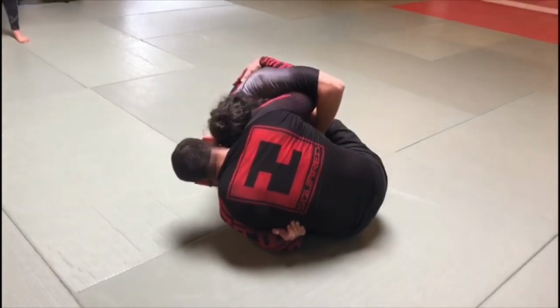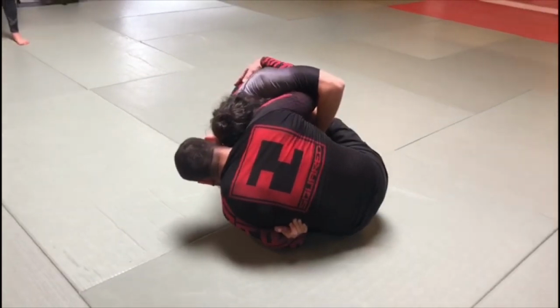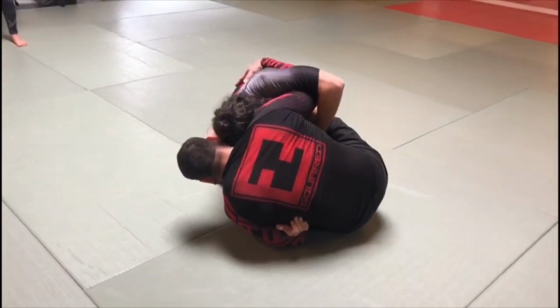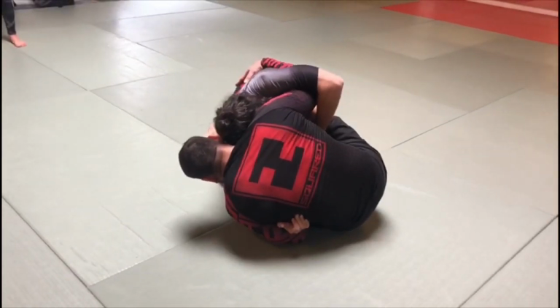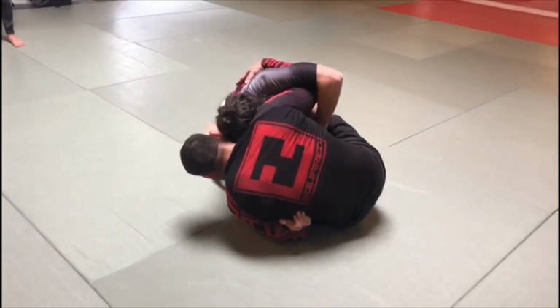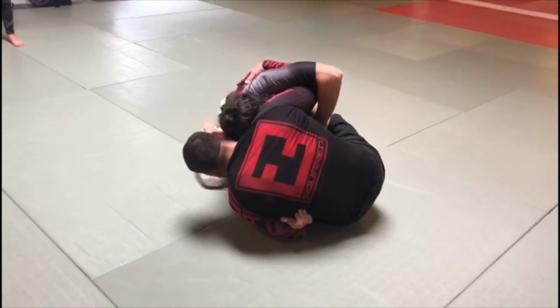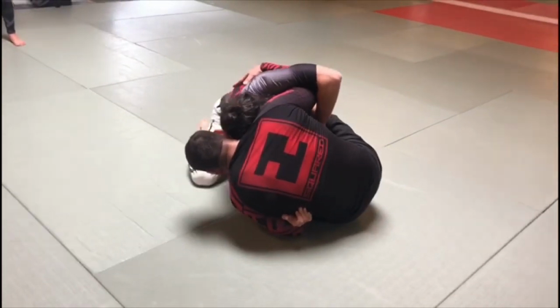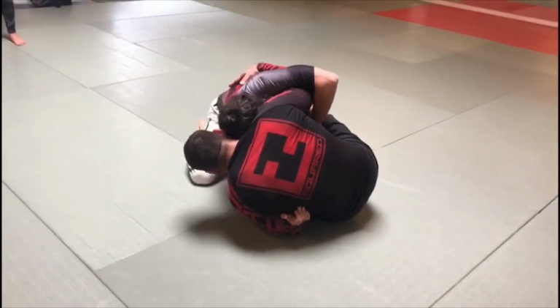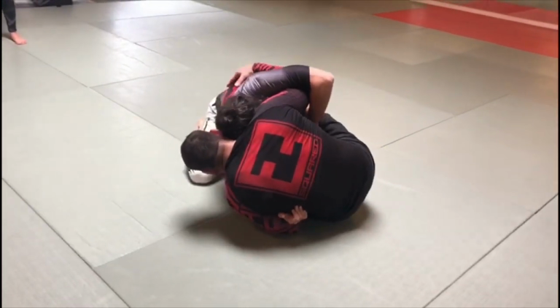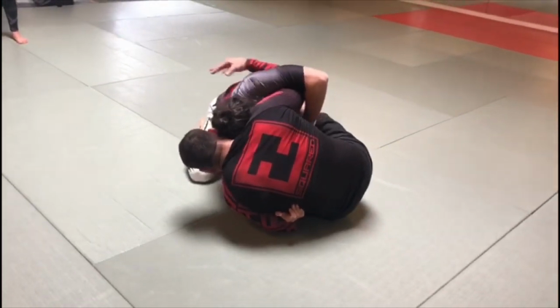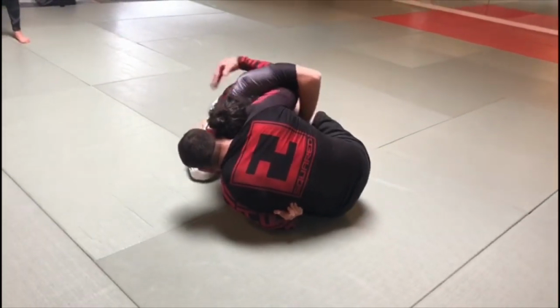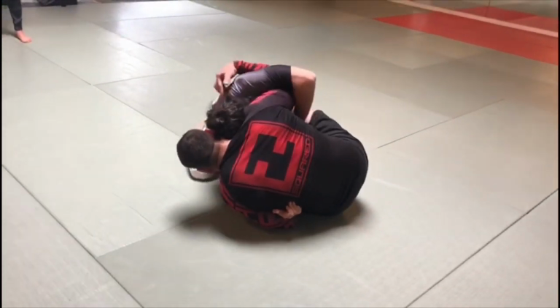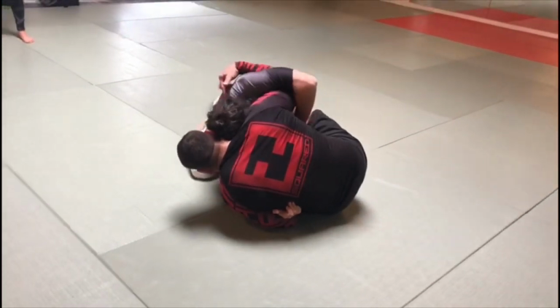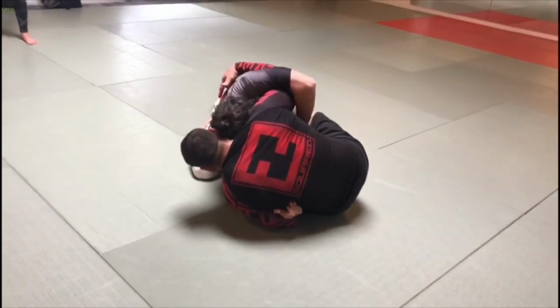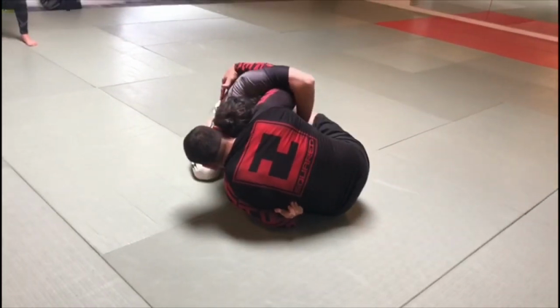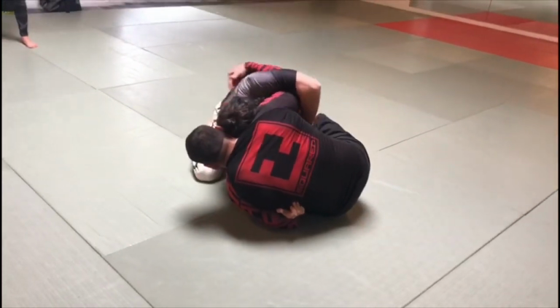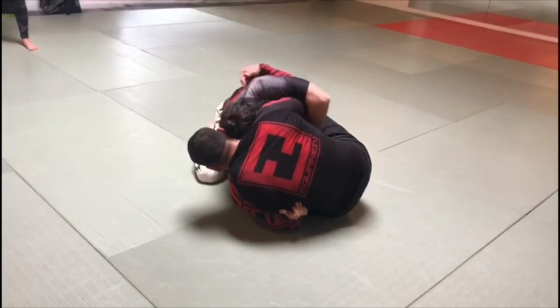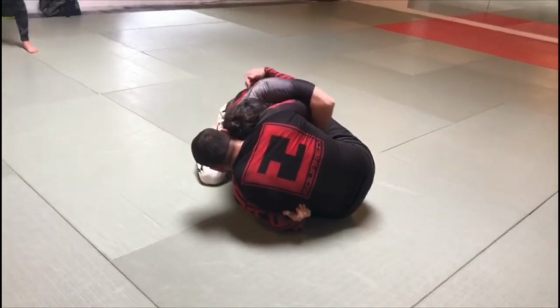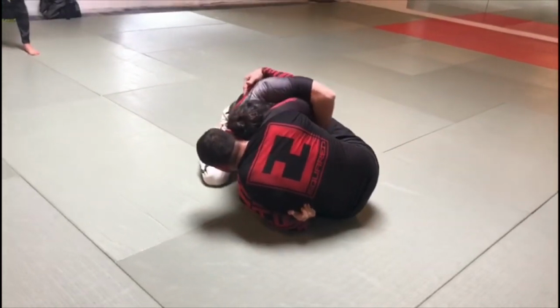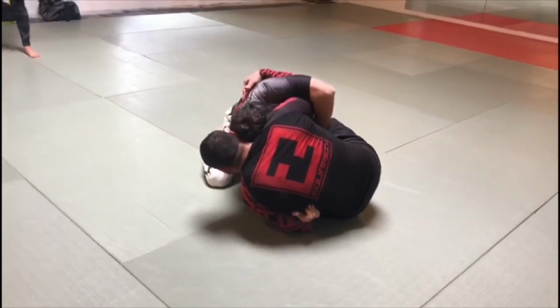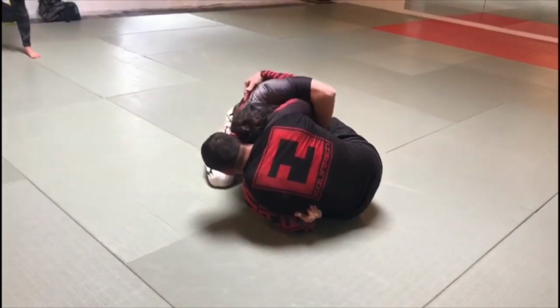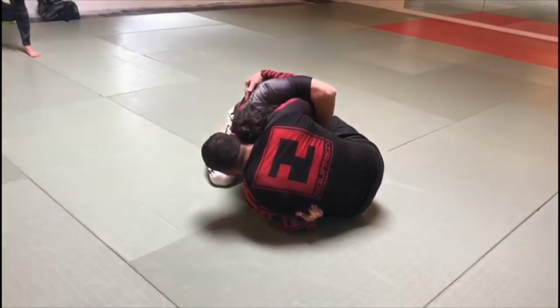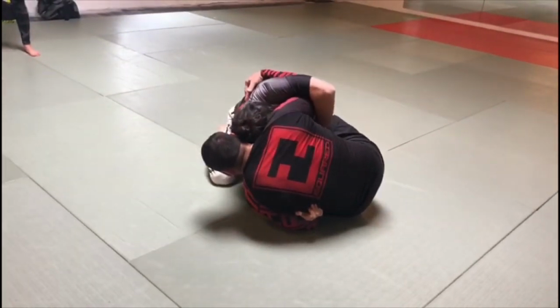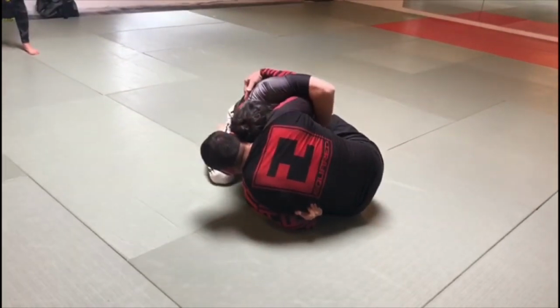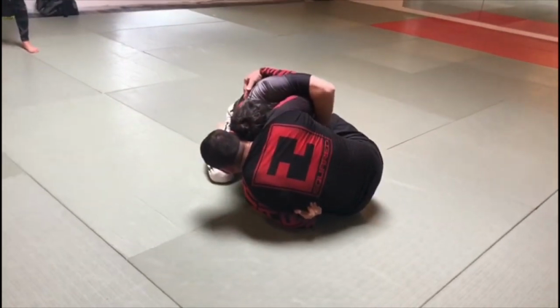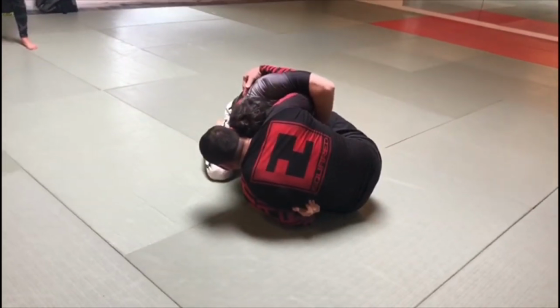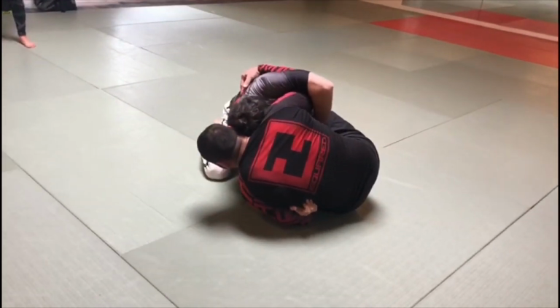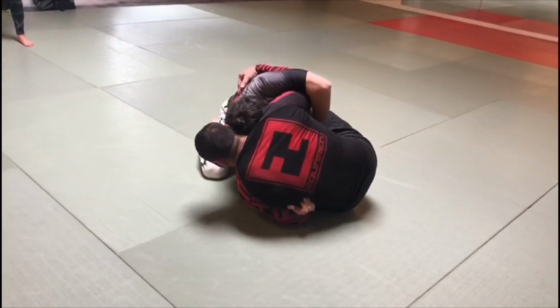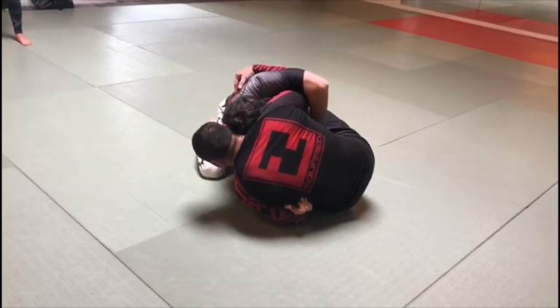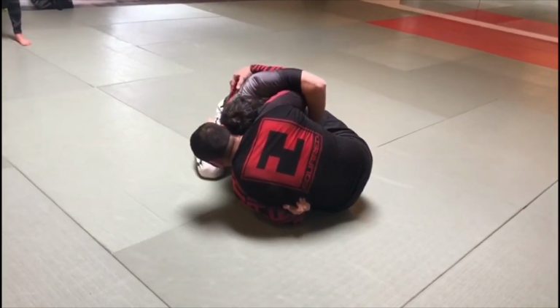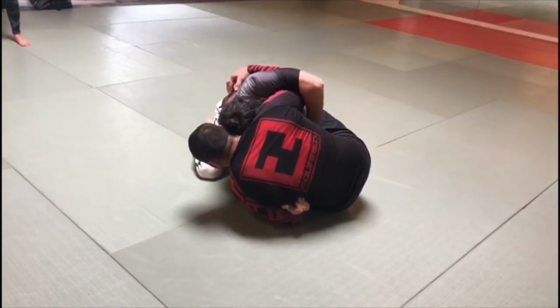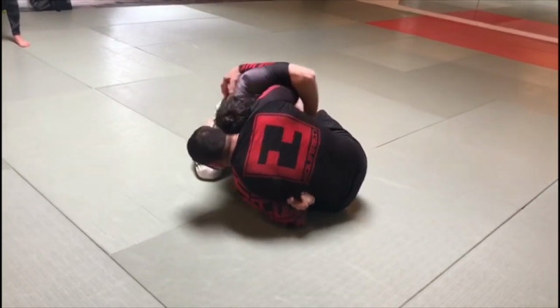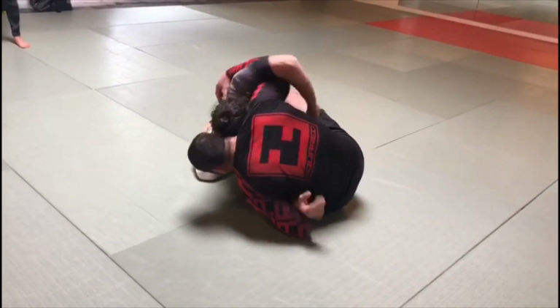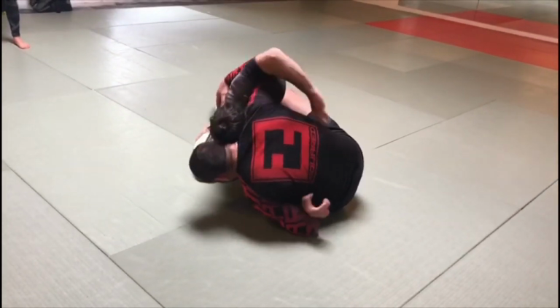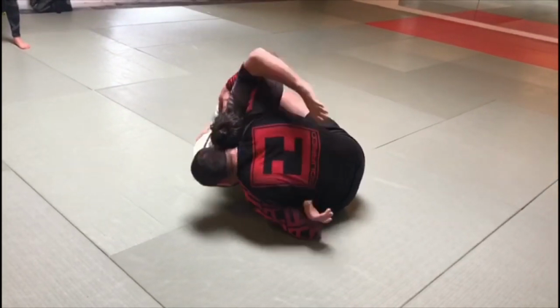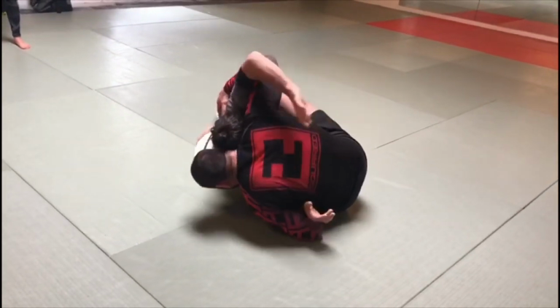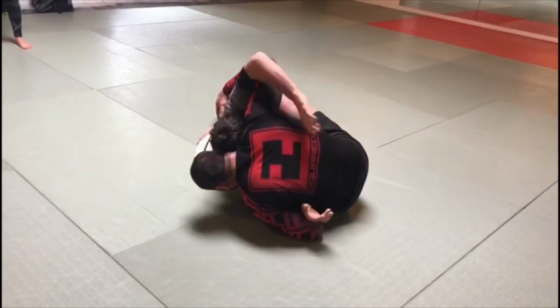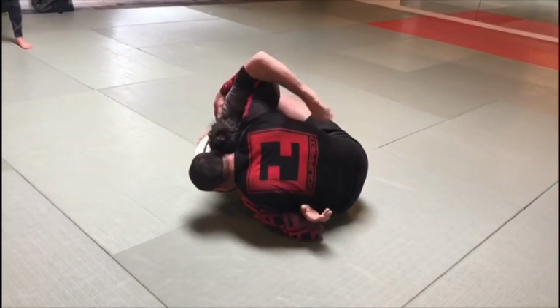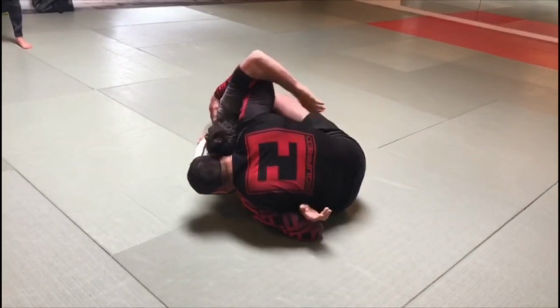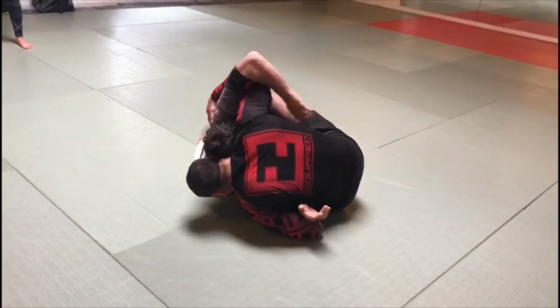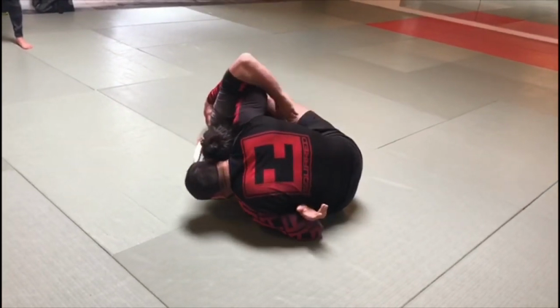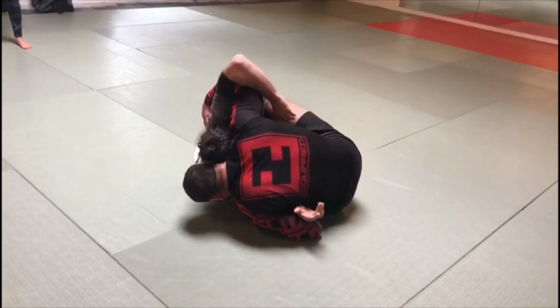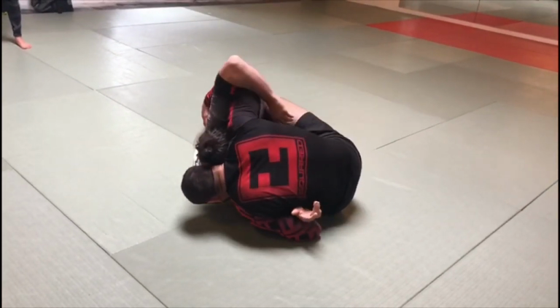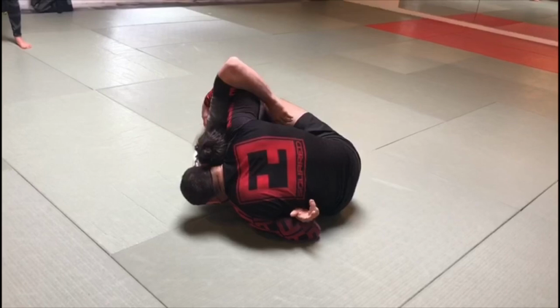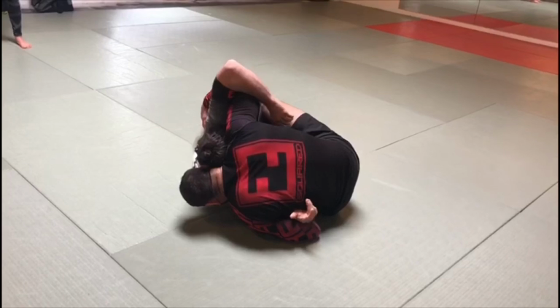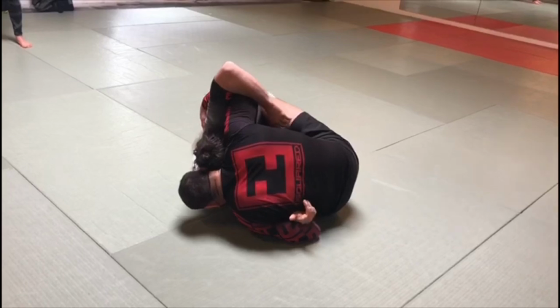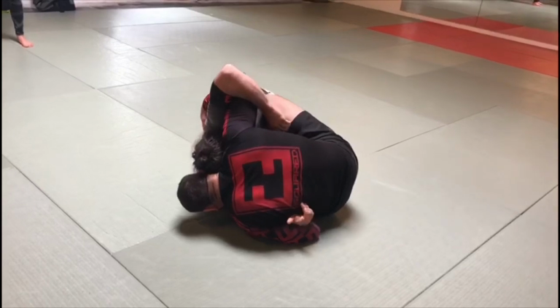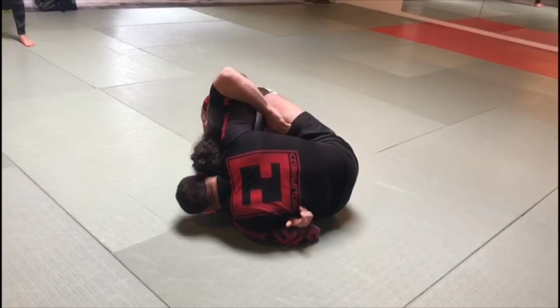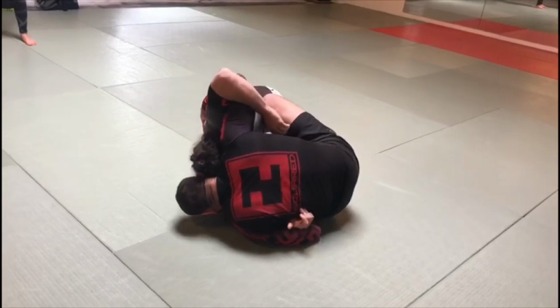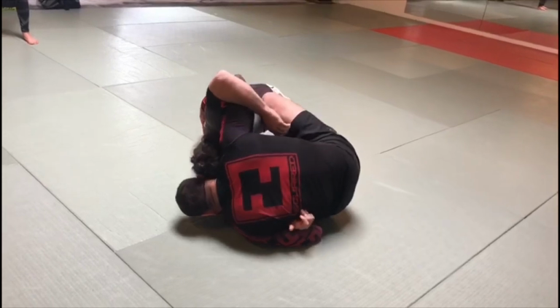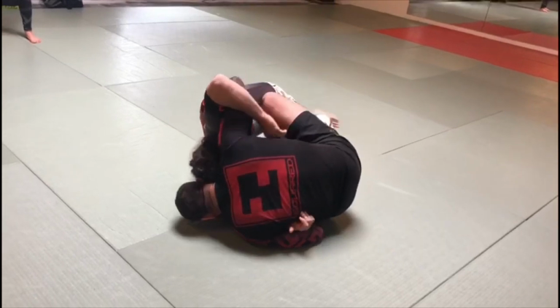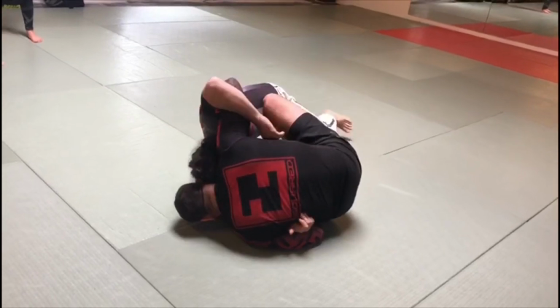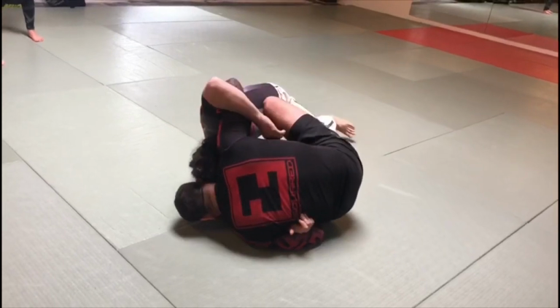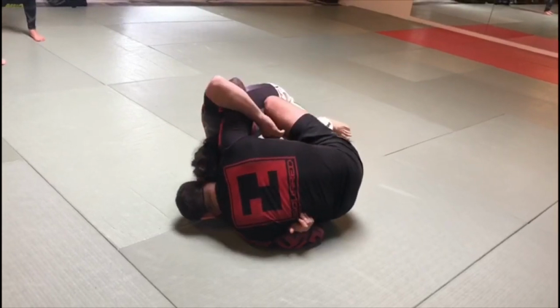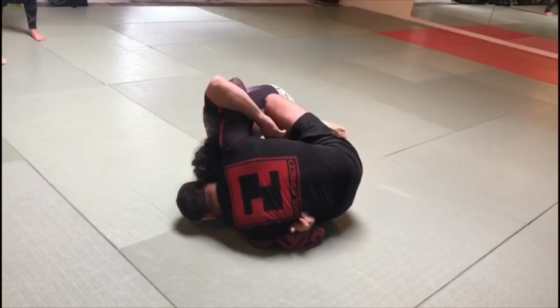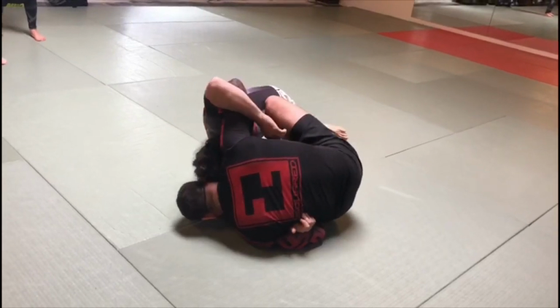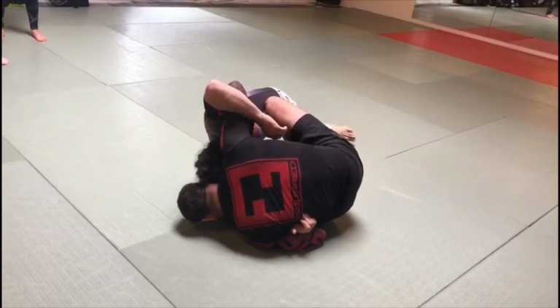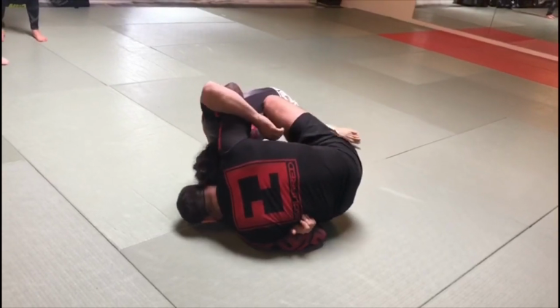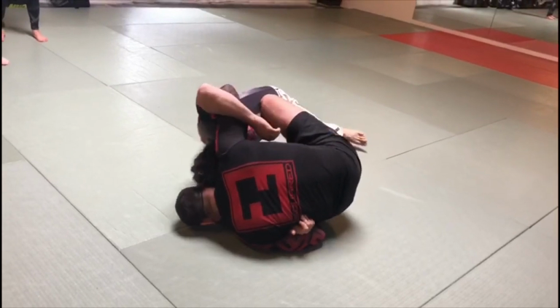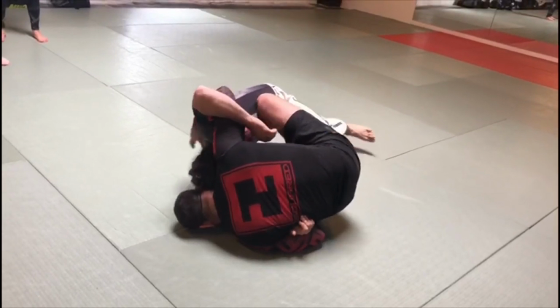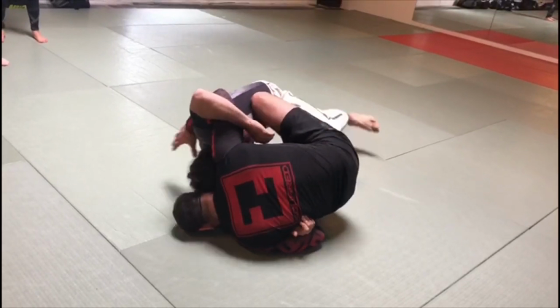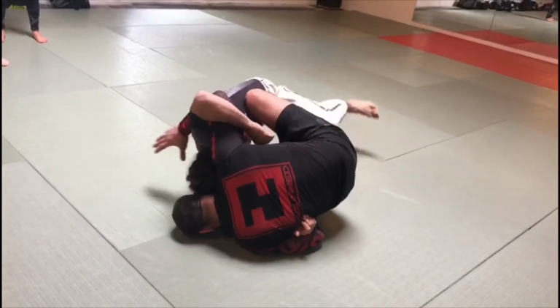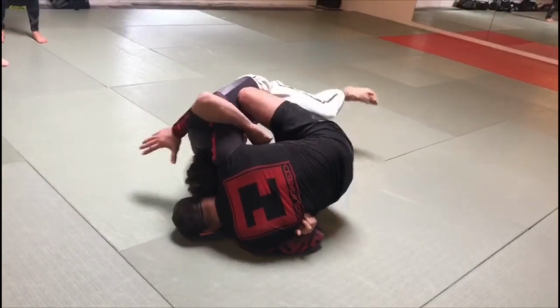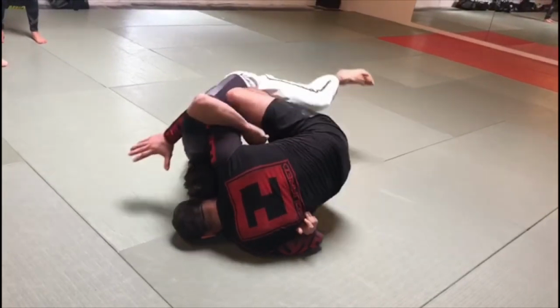This hand is going to turn his core on top. Now this foot helps.